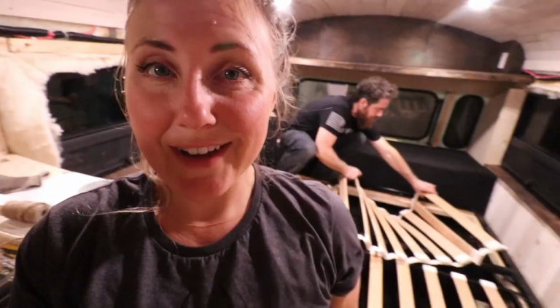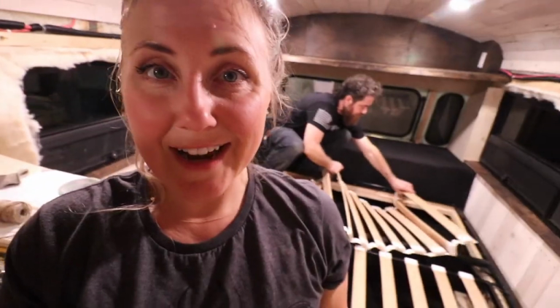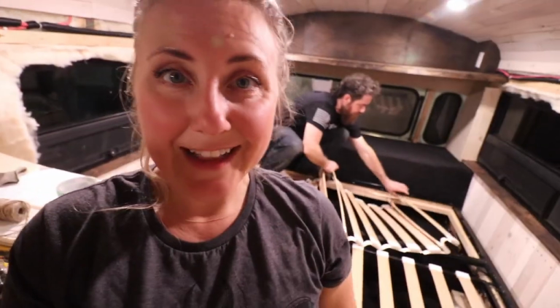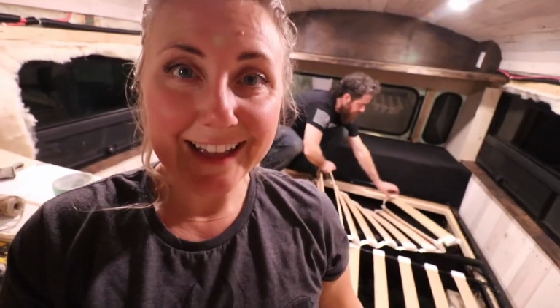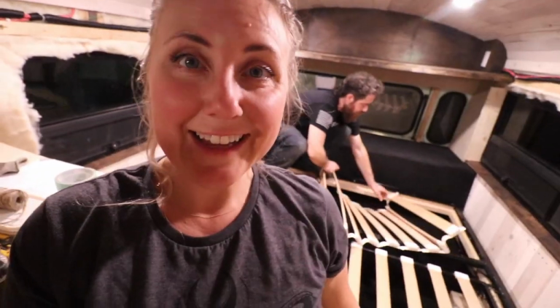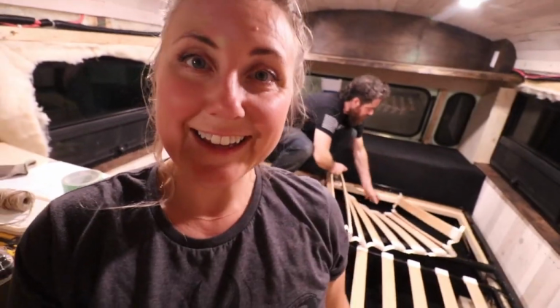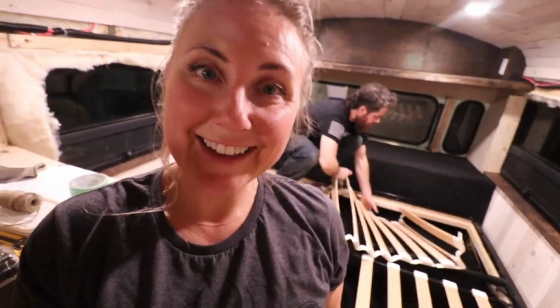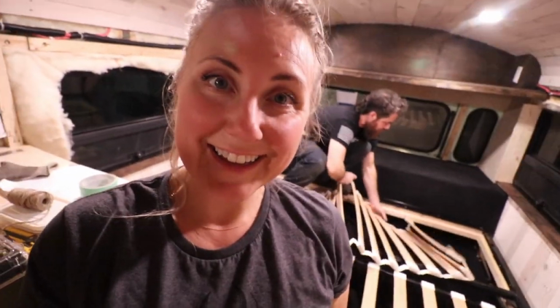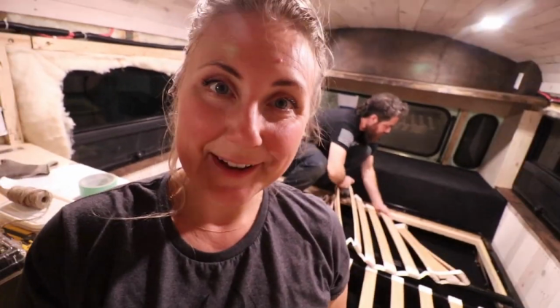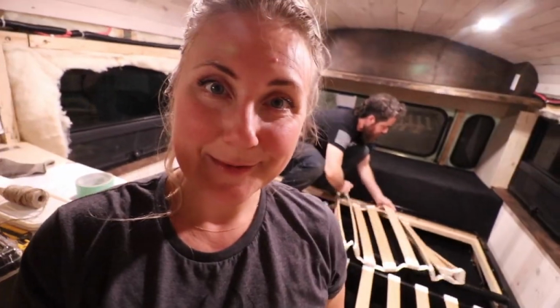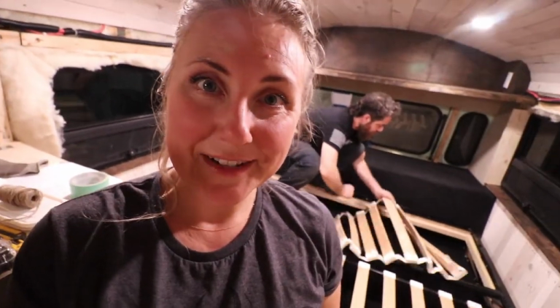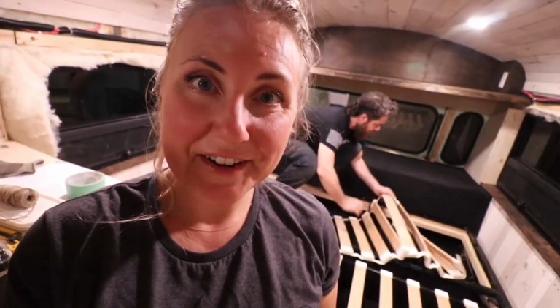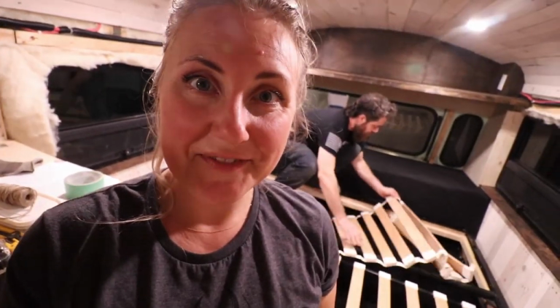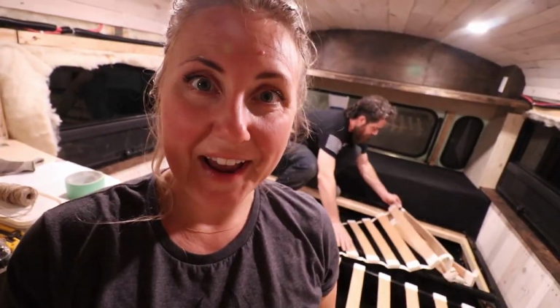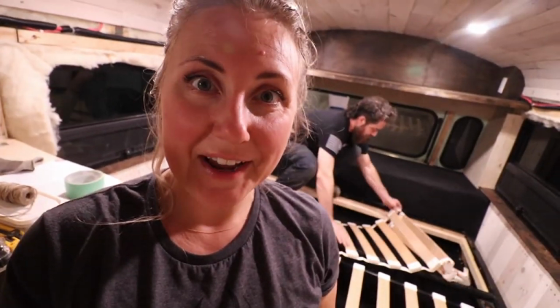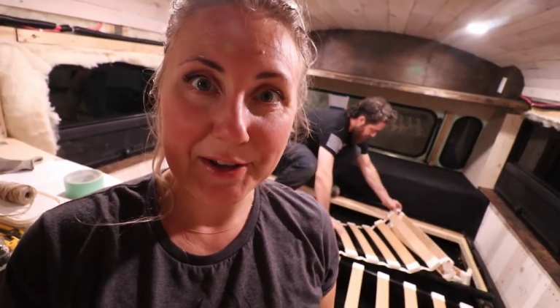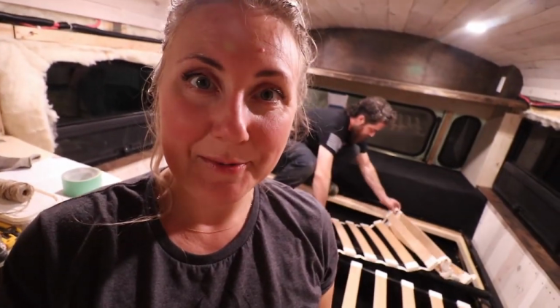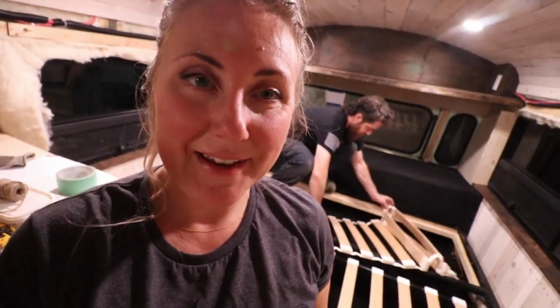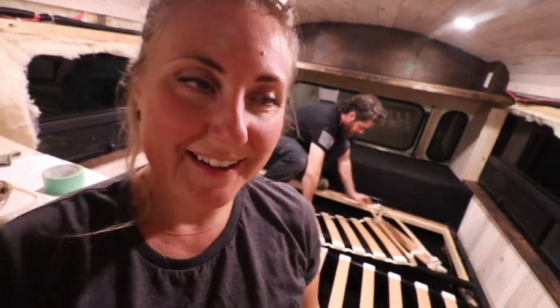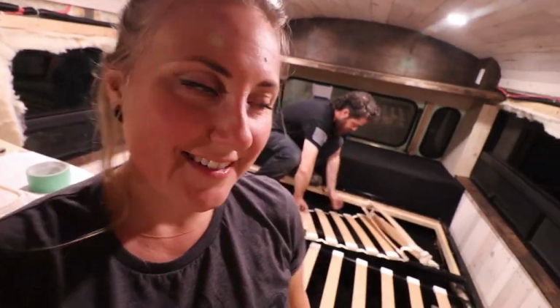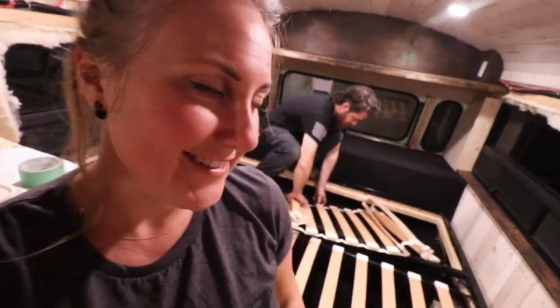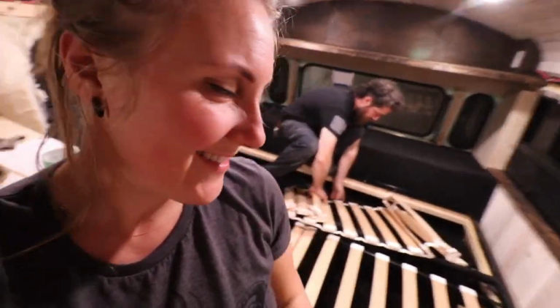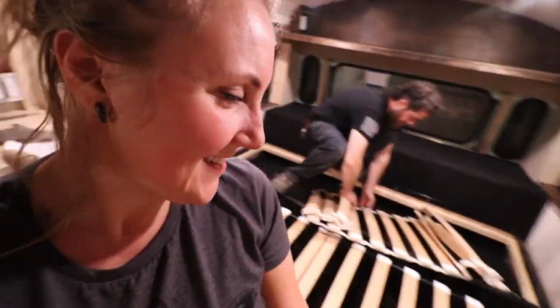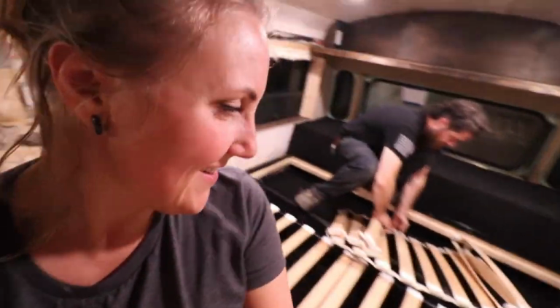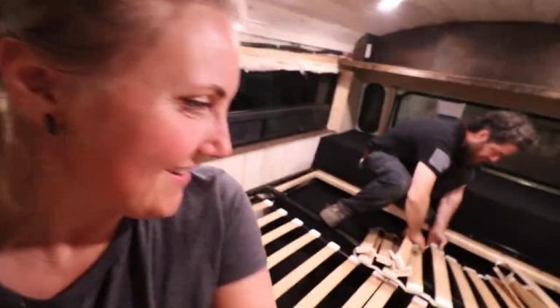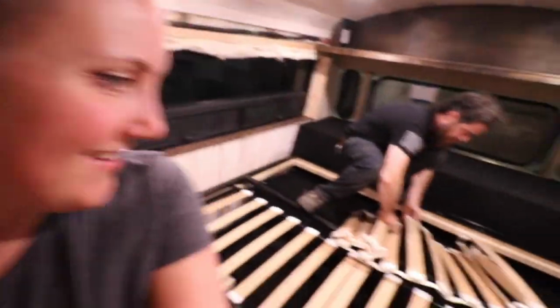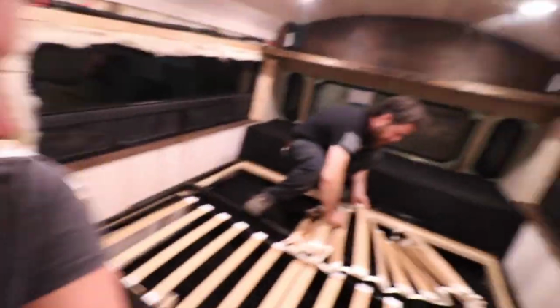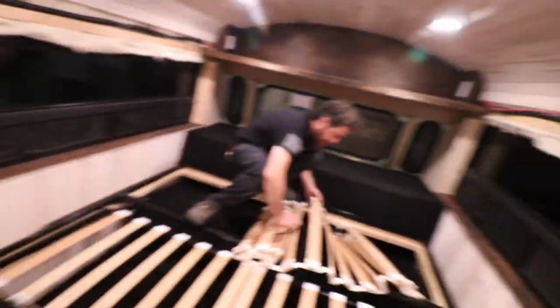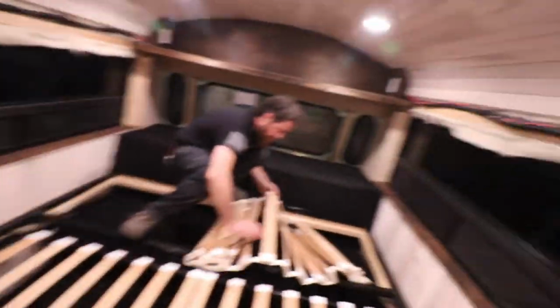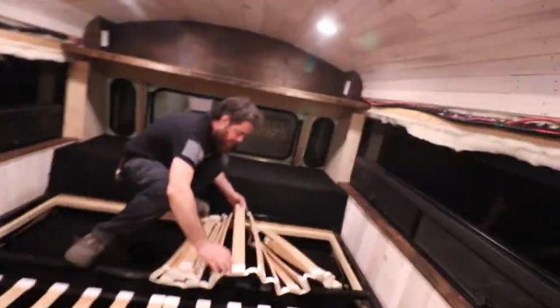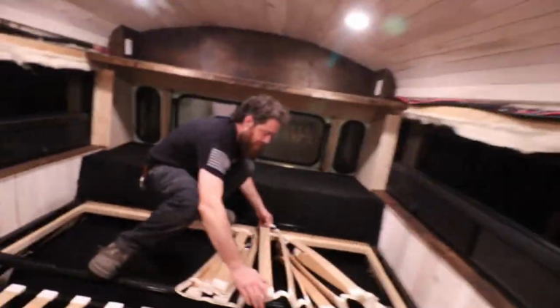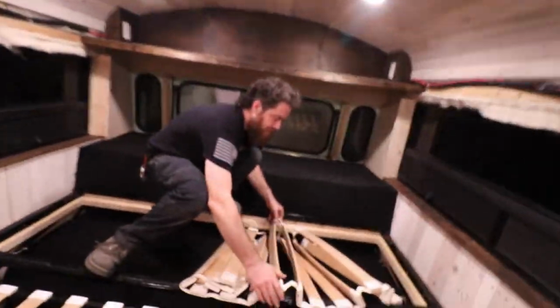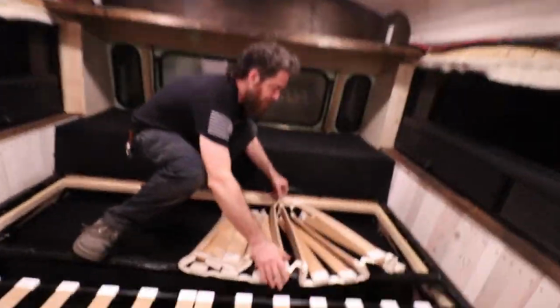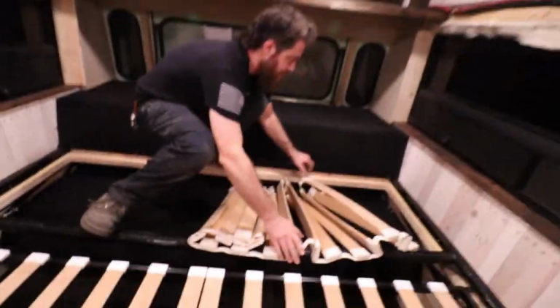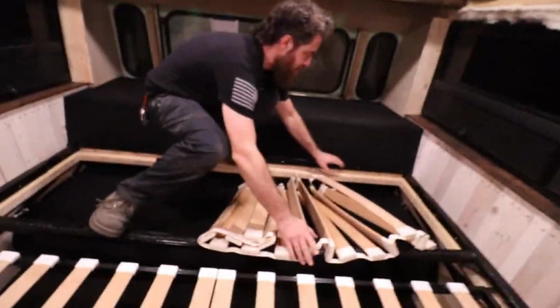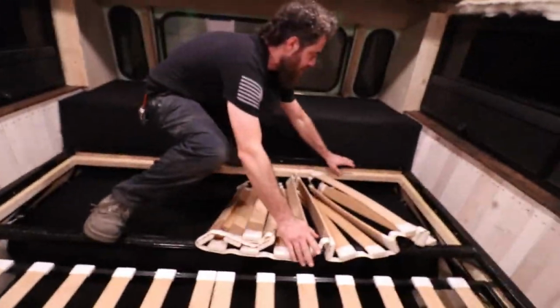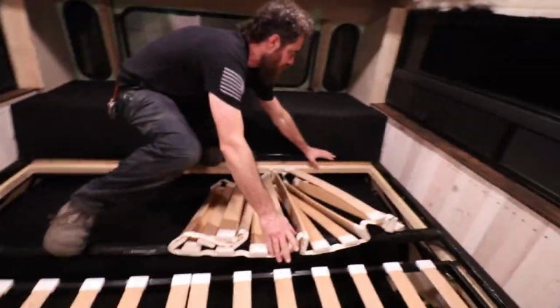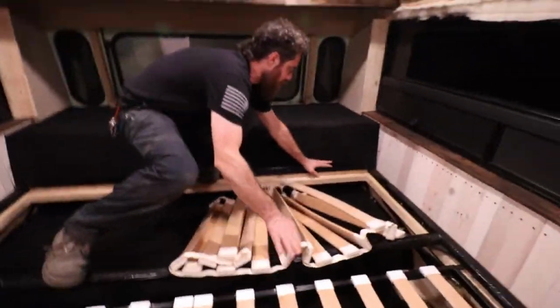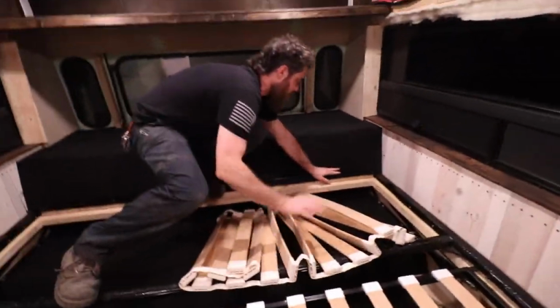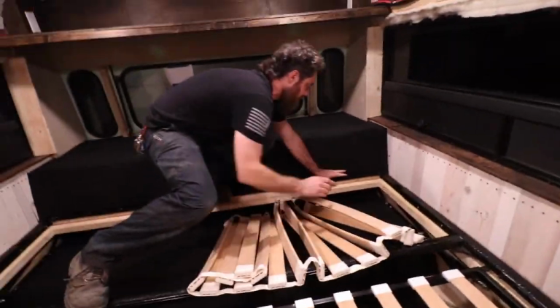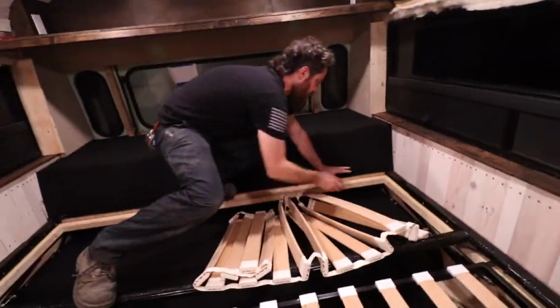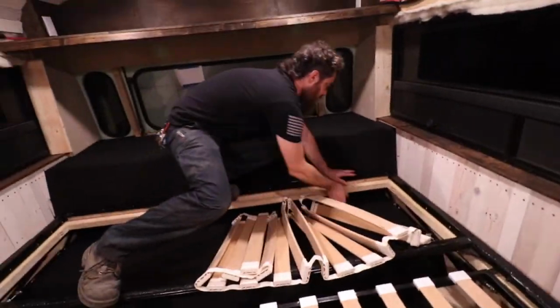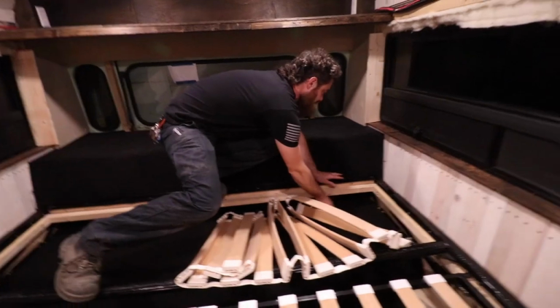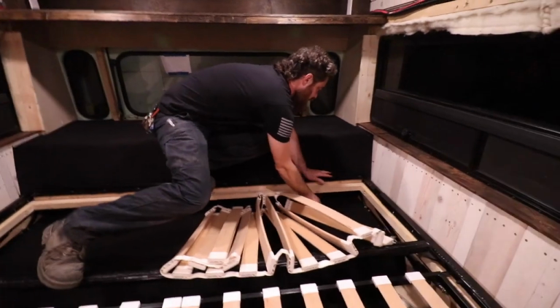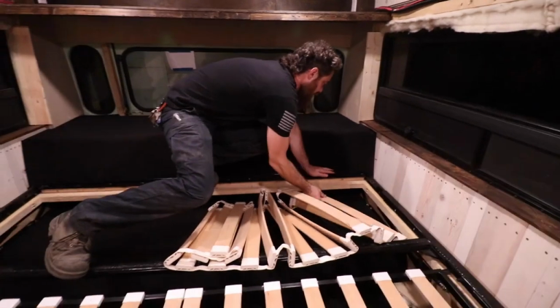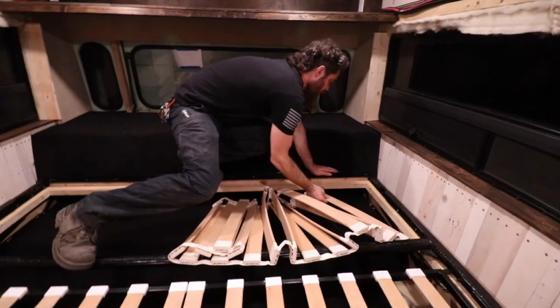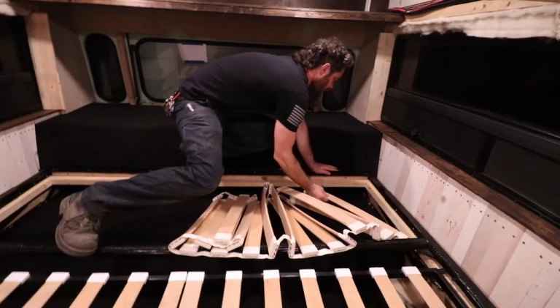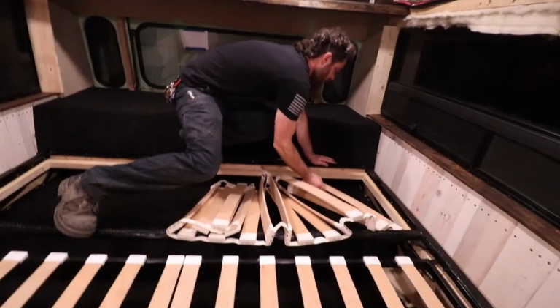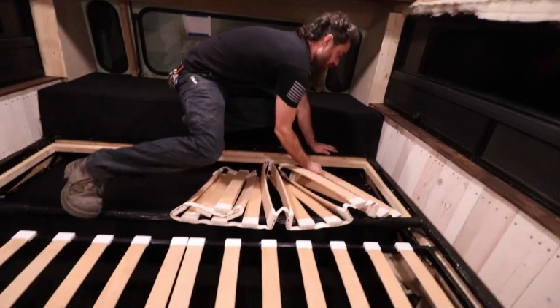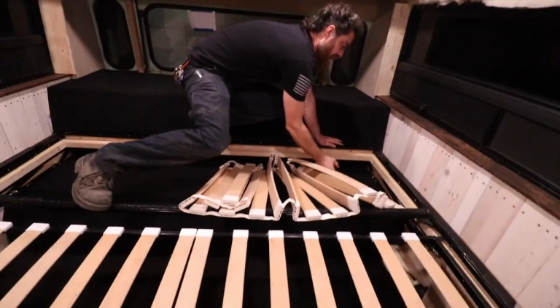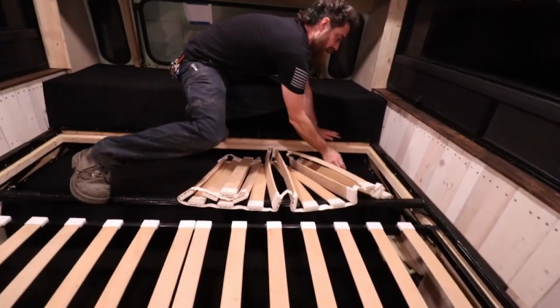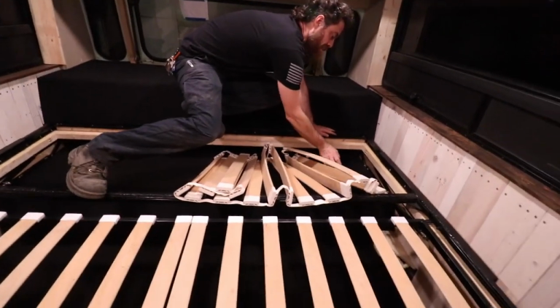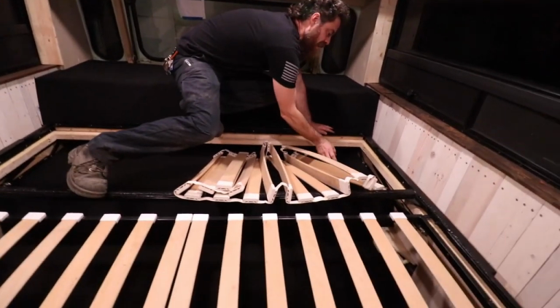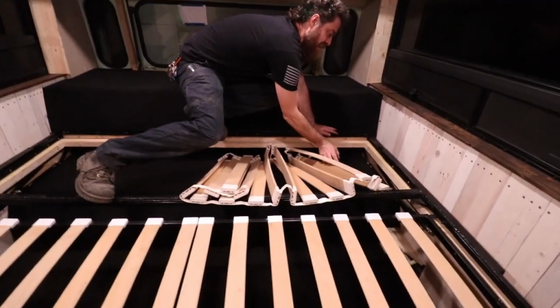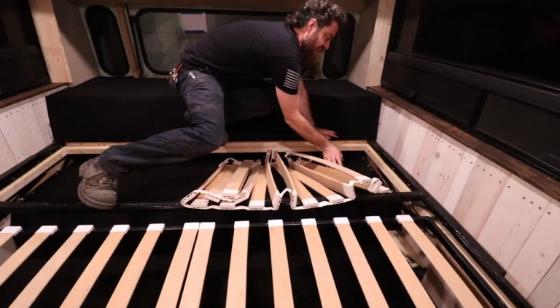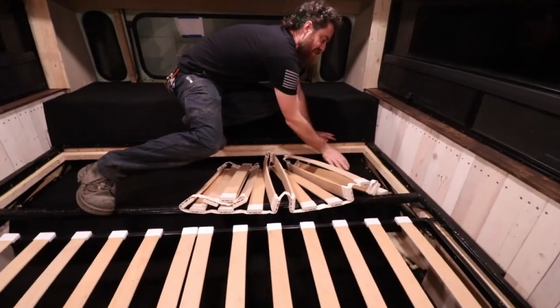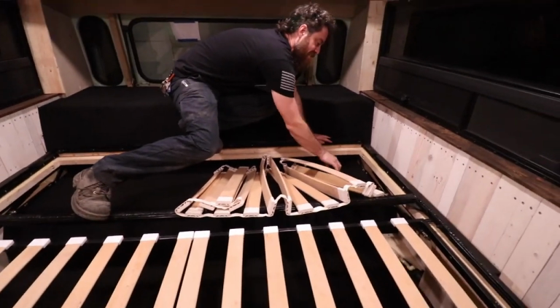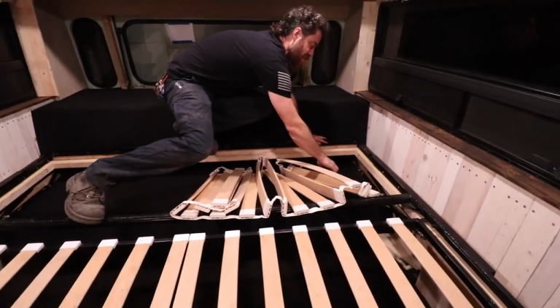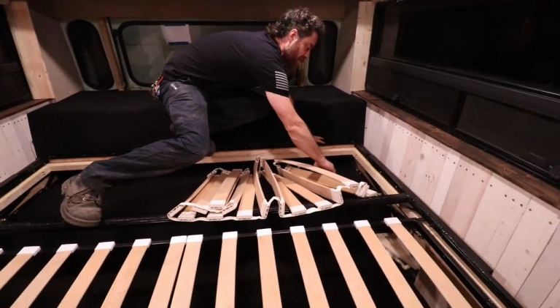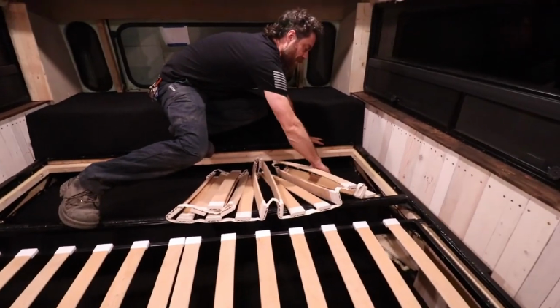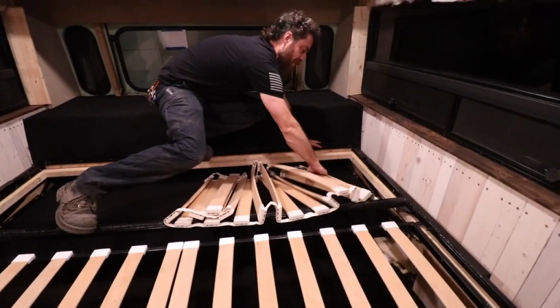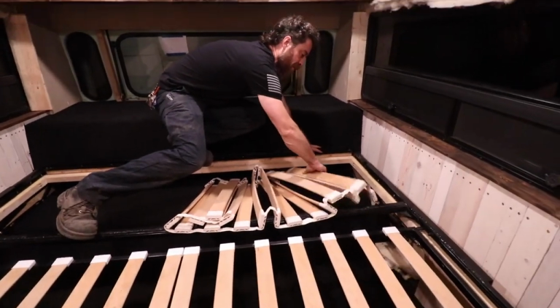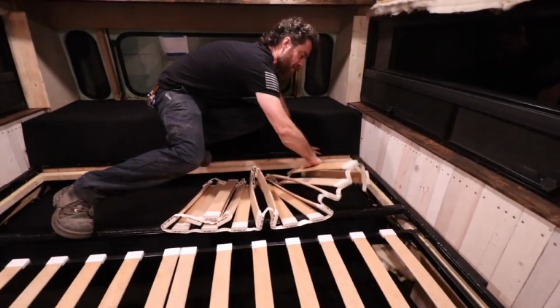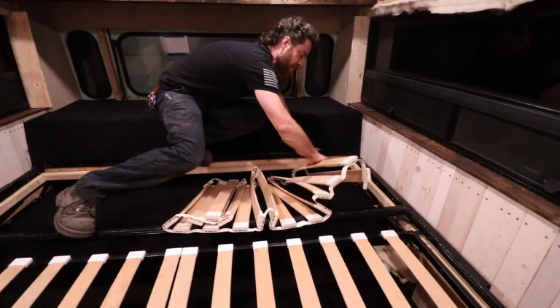Finally done vacuuming and getting the carpet set up — and now nobody is allowed to step on it!